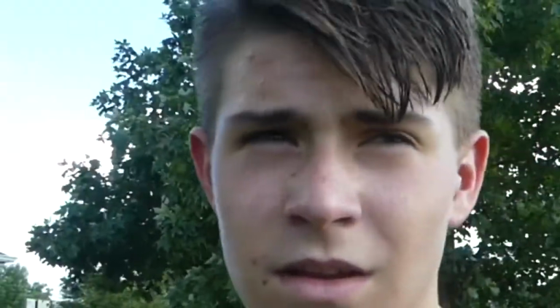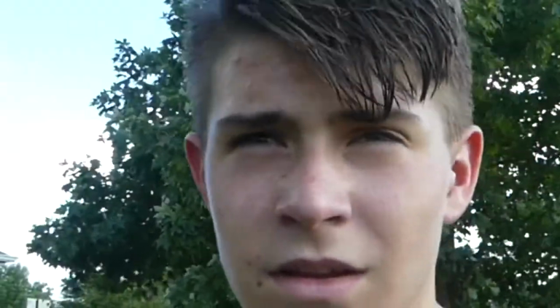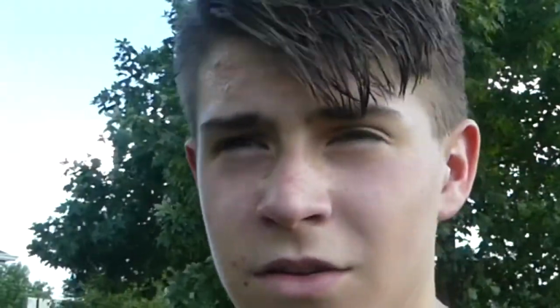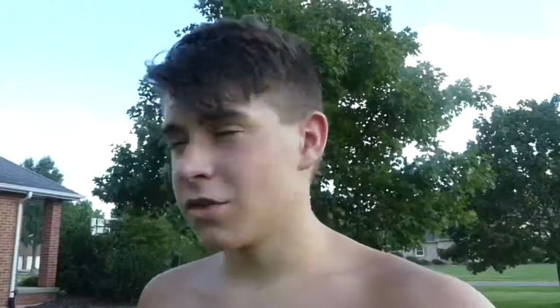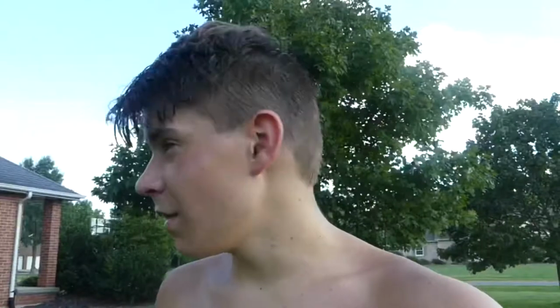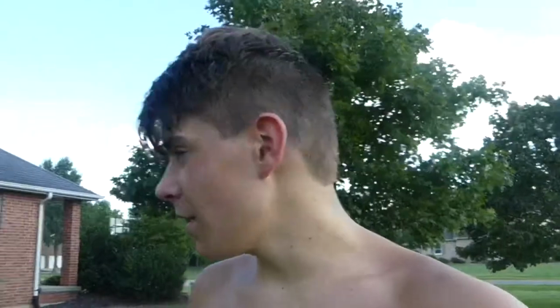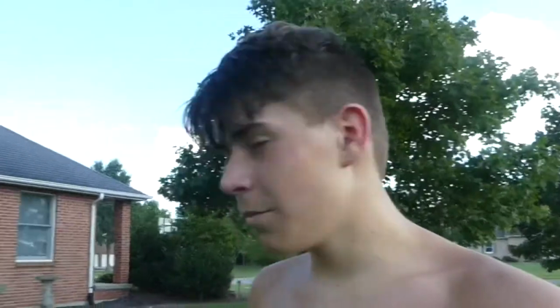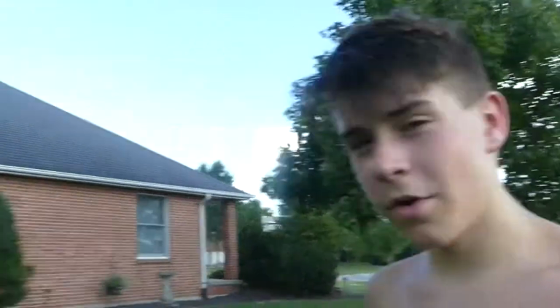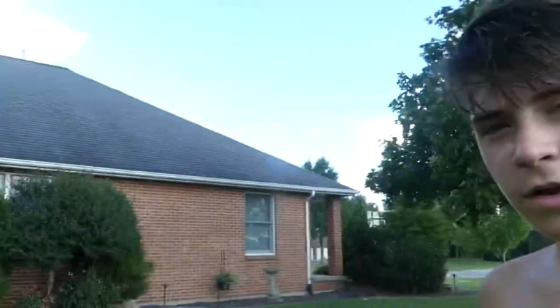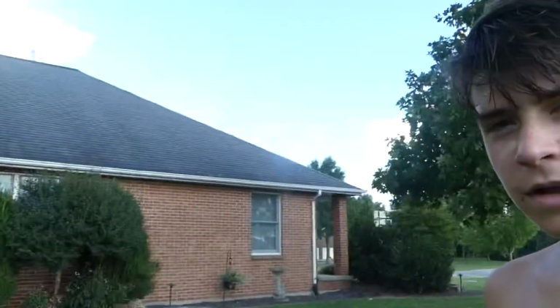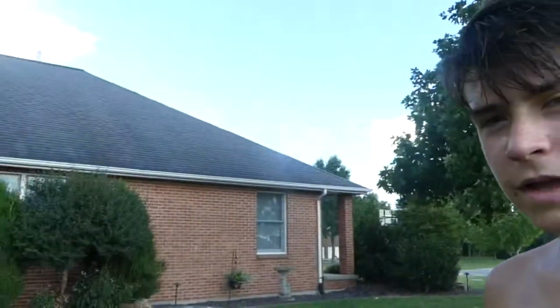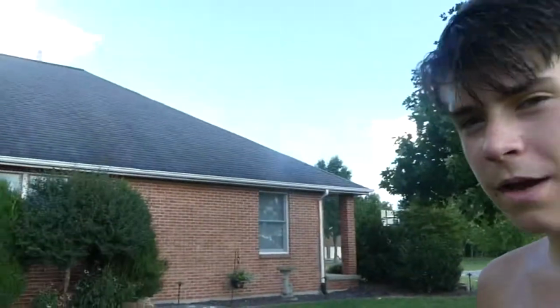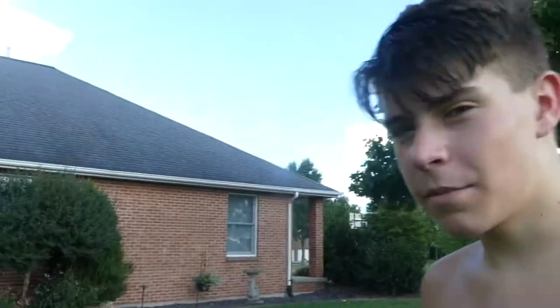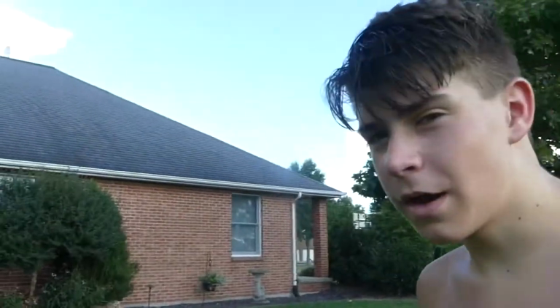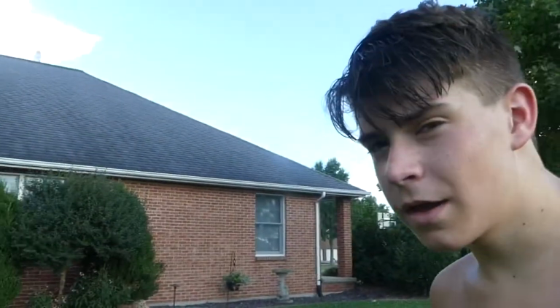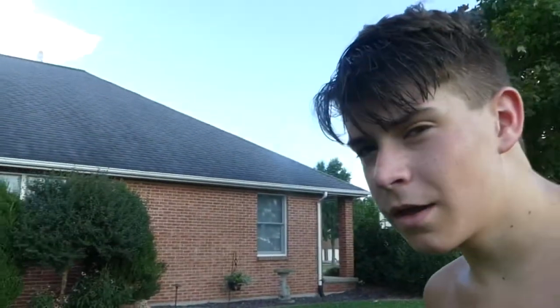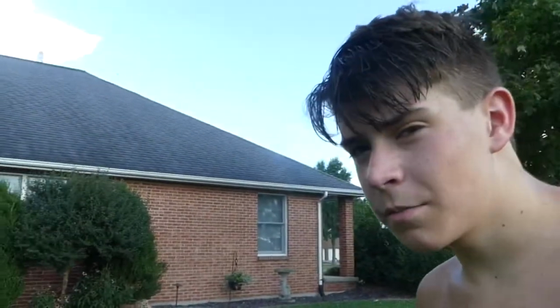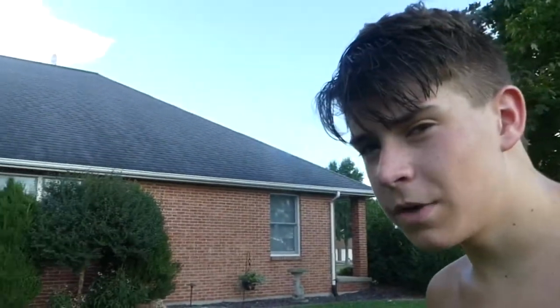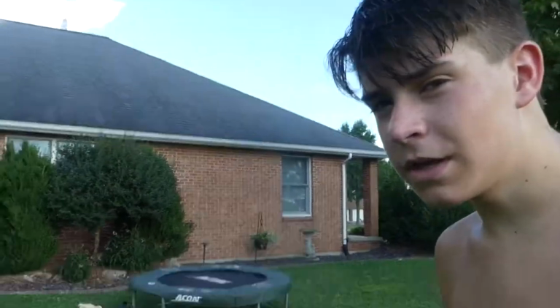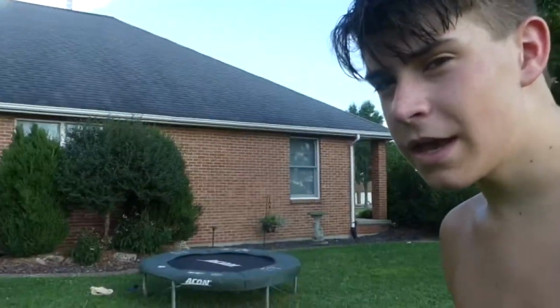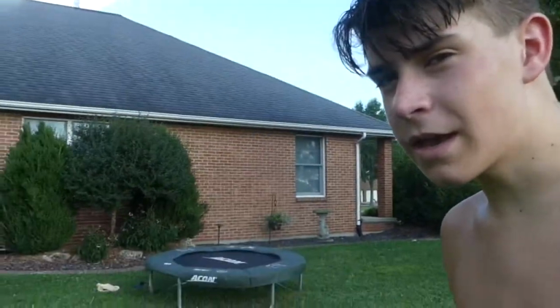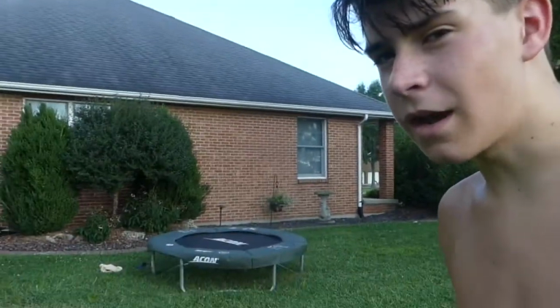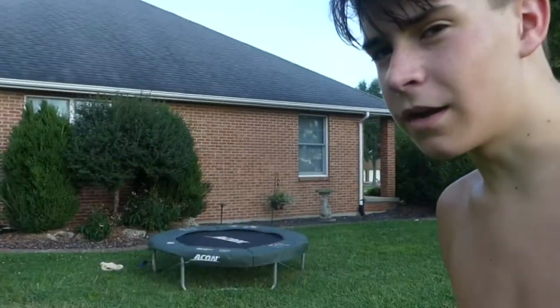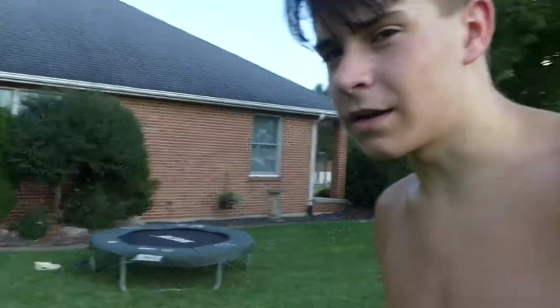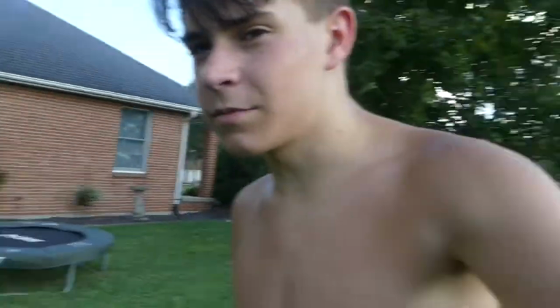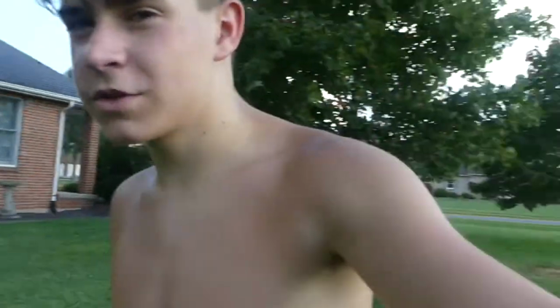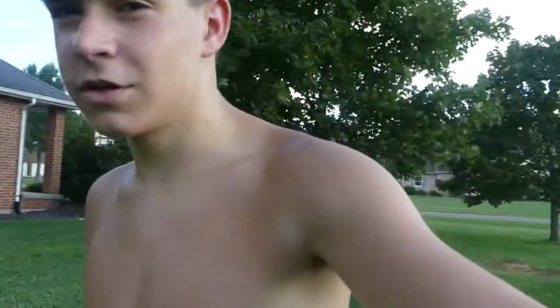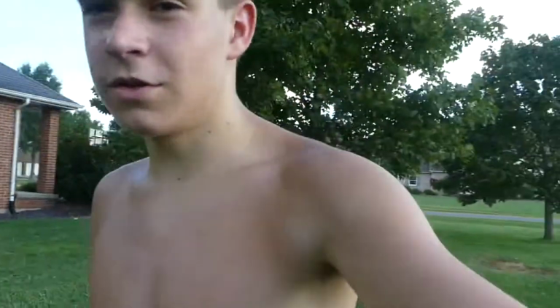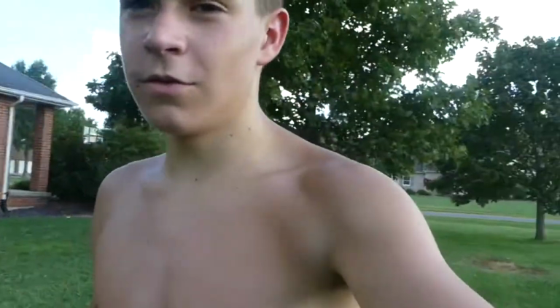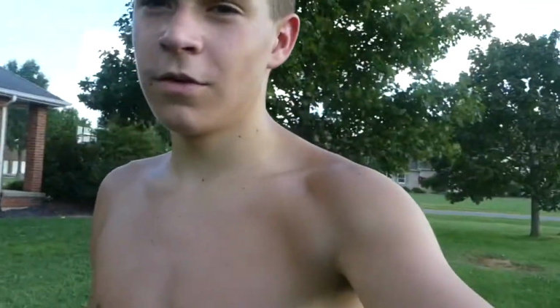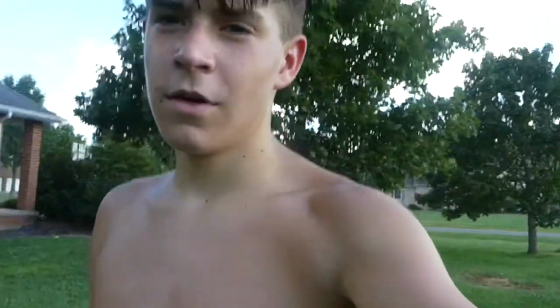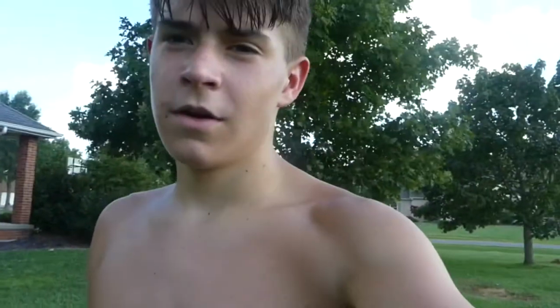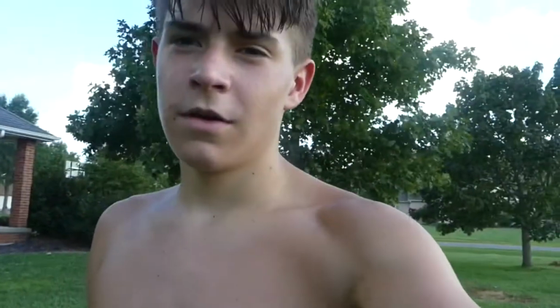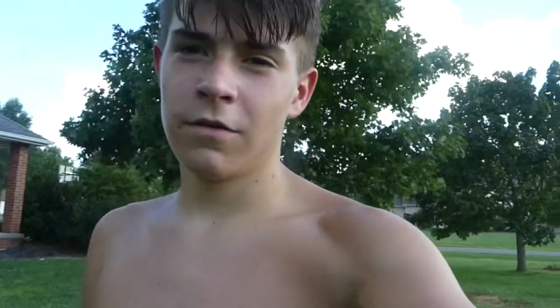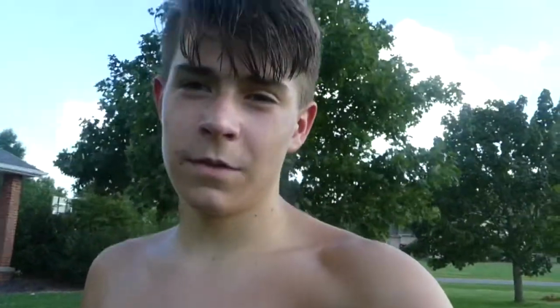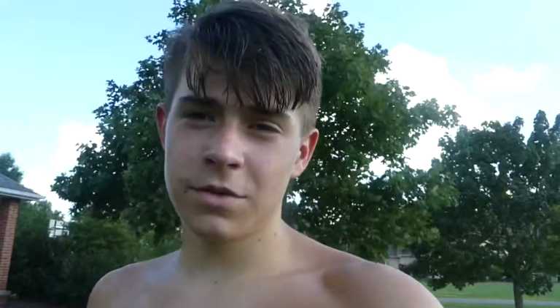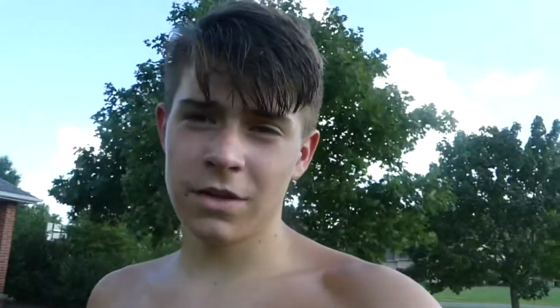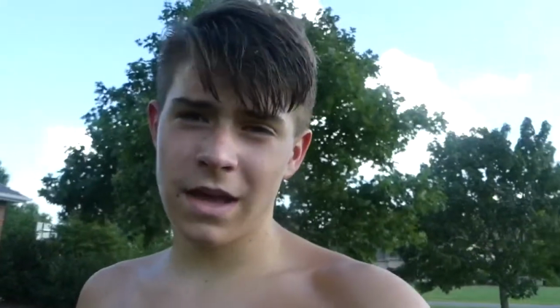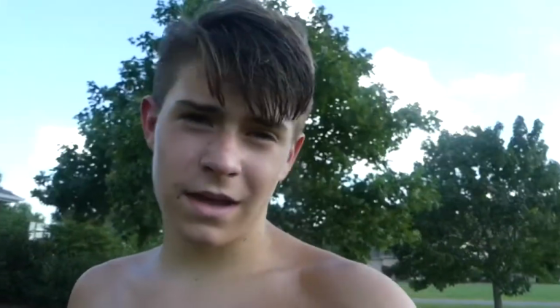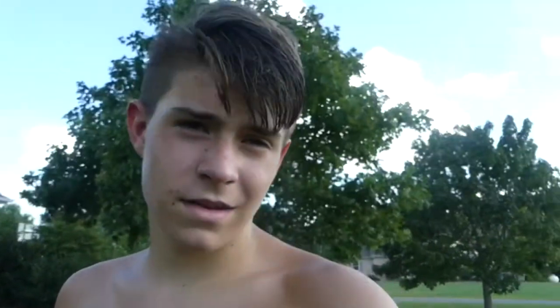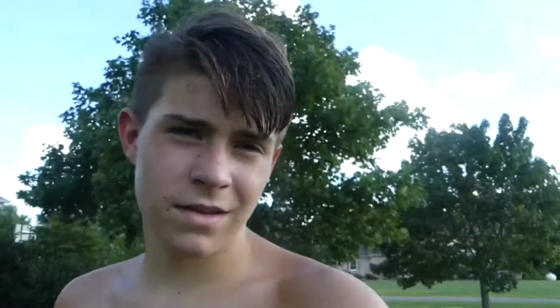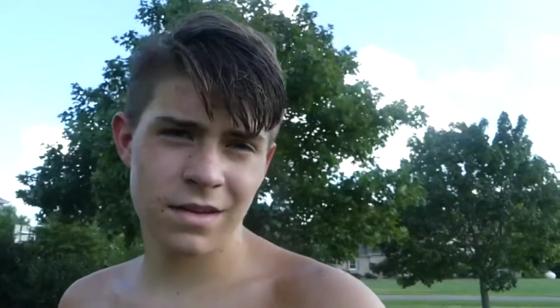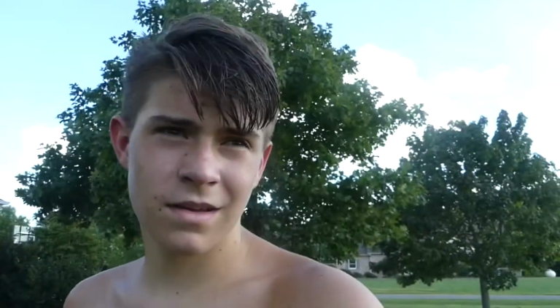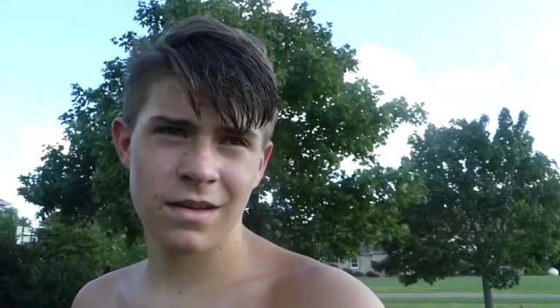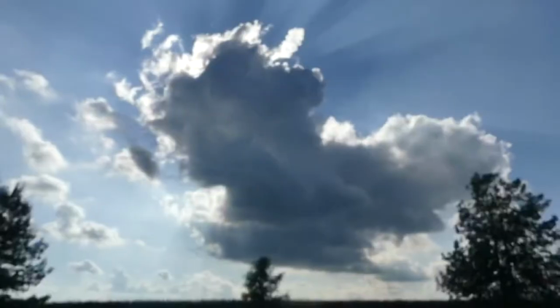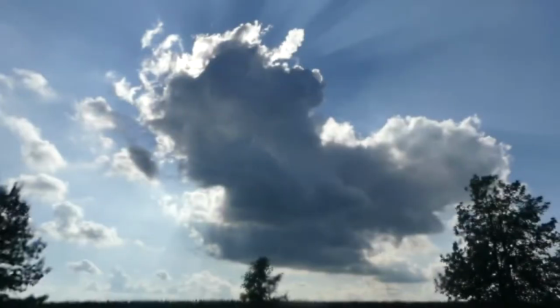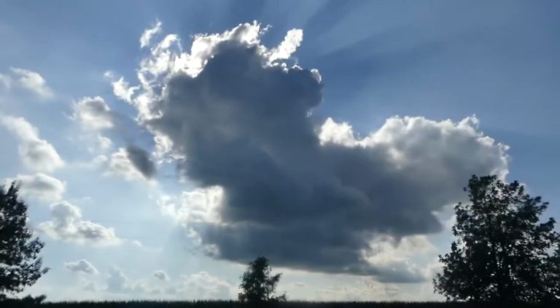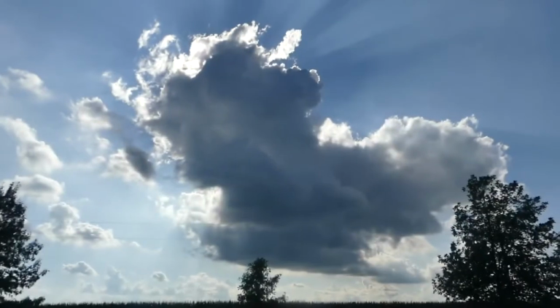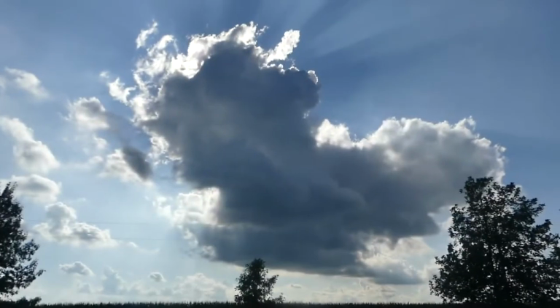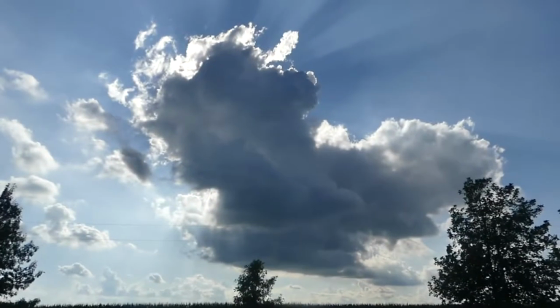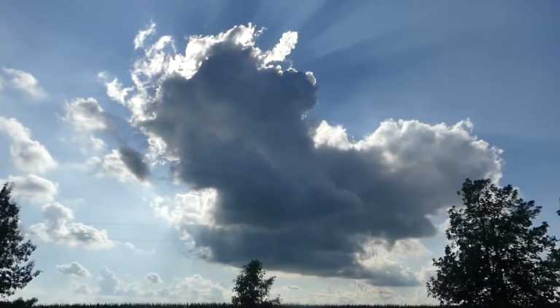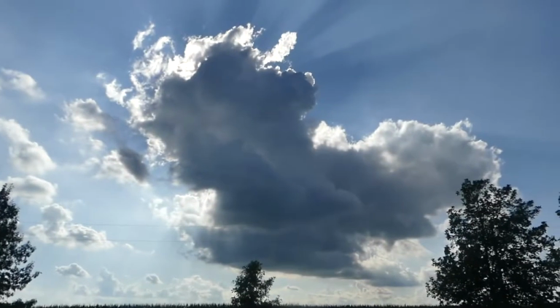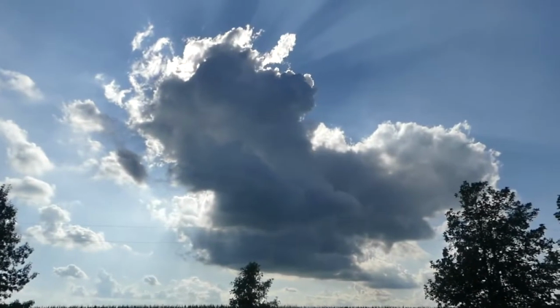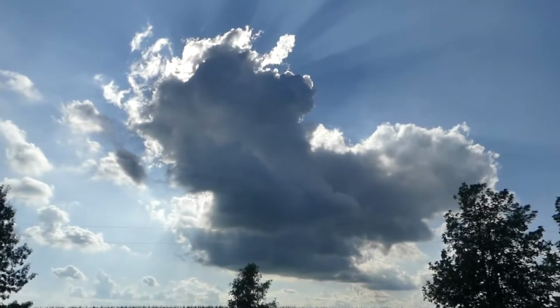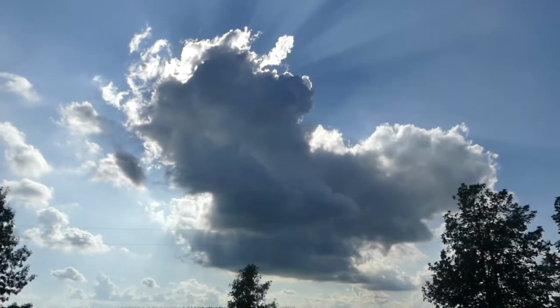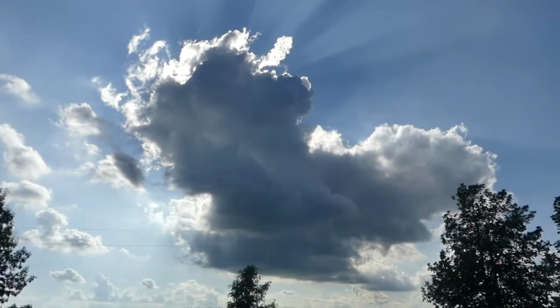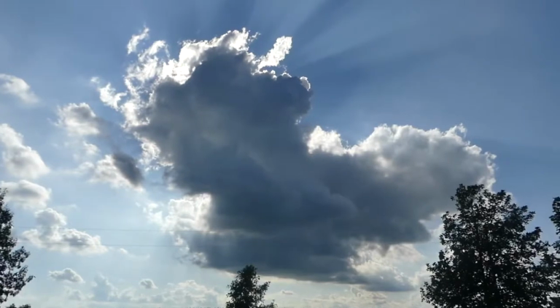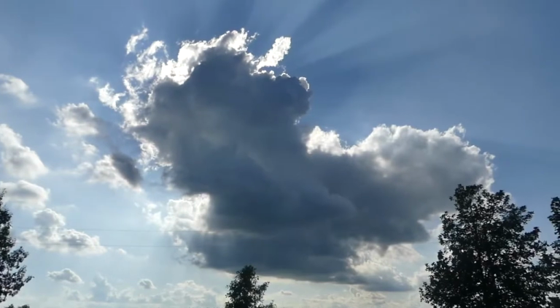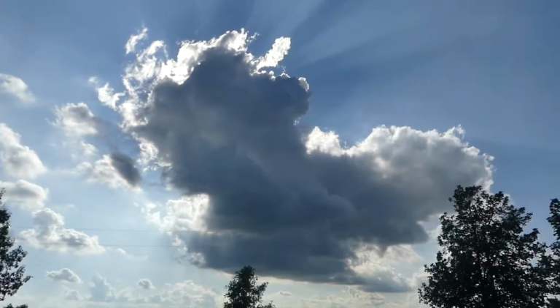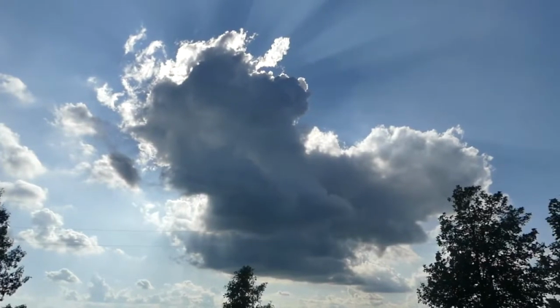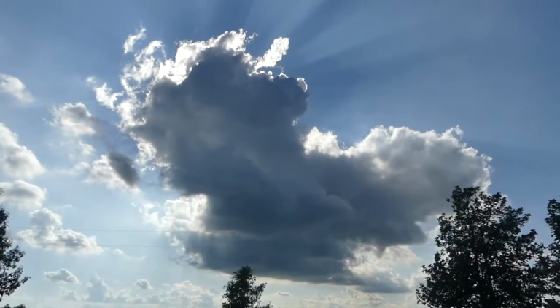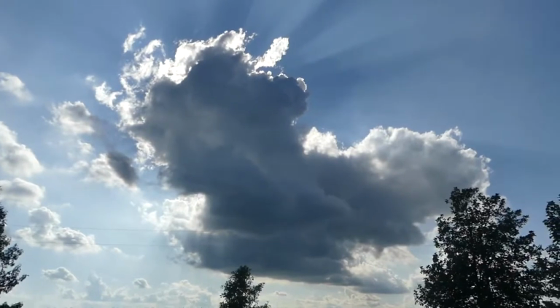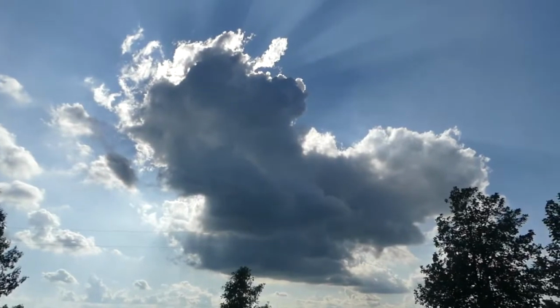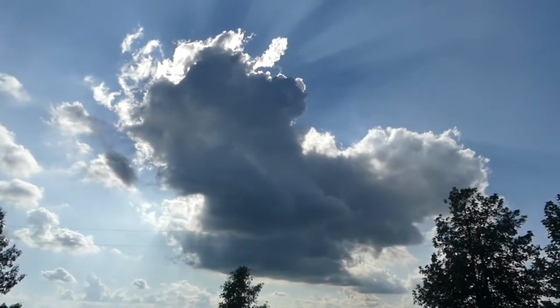So I got my mini trampoline and I'm just gonna do flips on that. Look at that, it looks so cool.